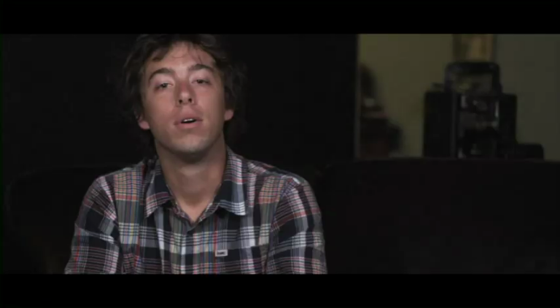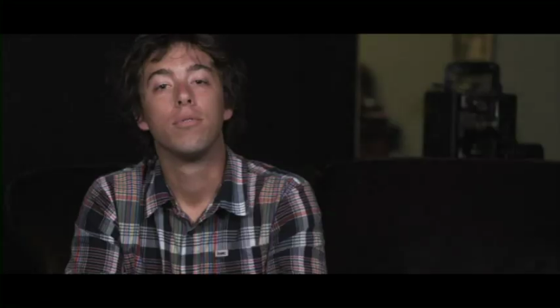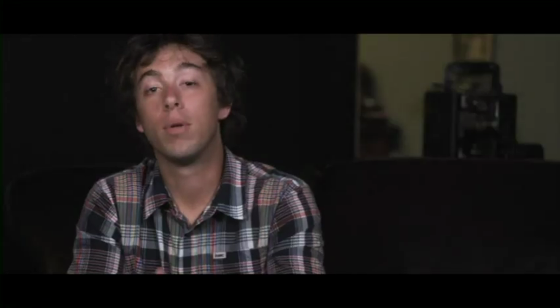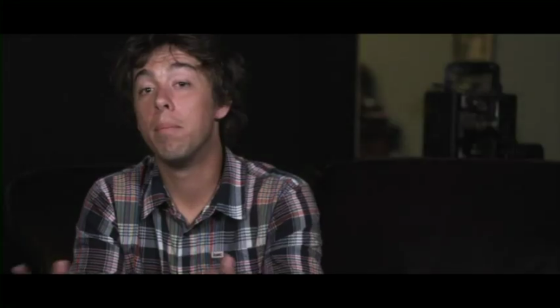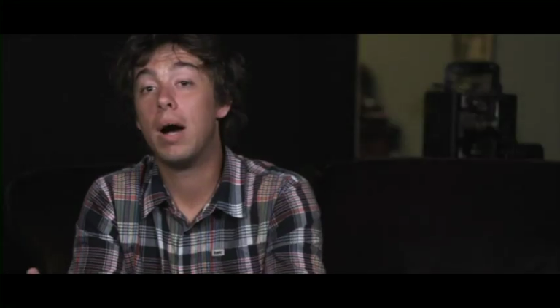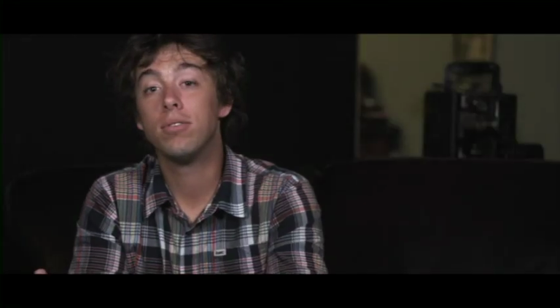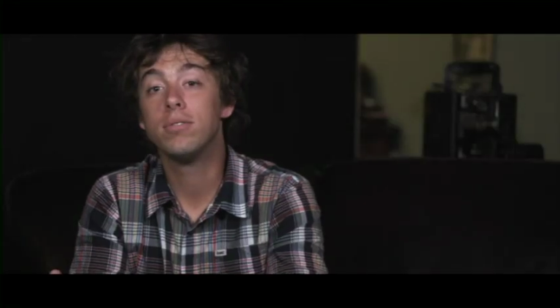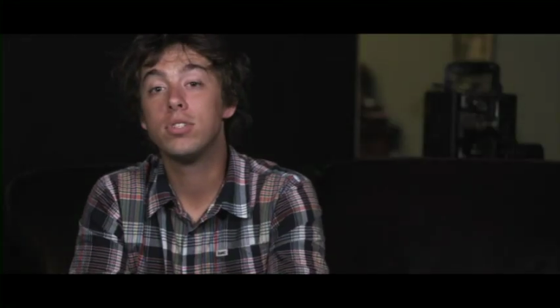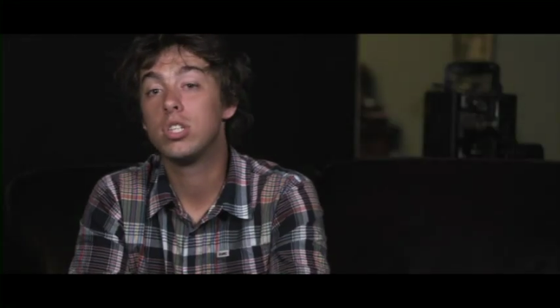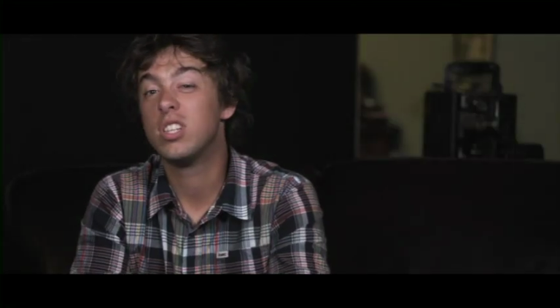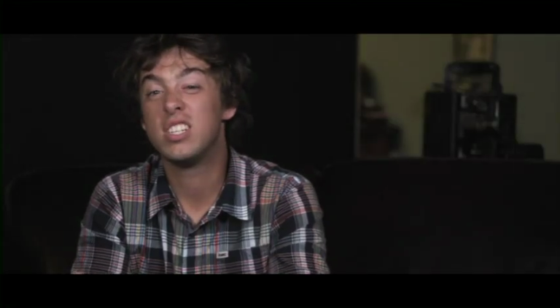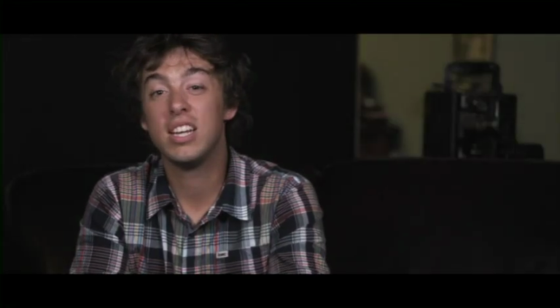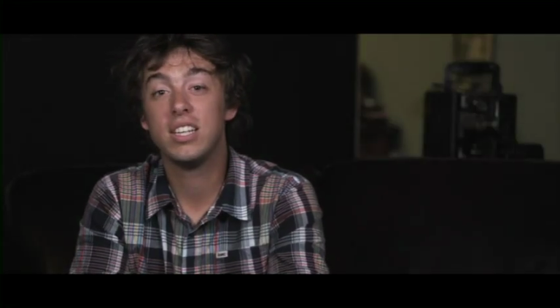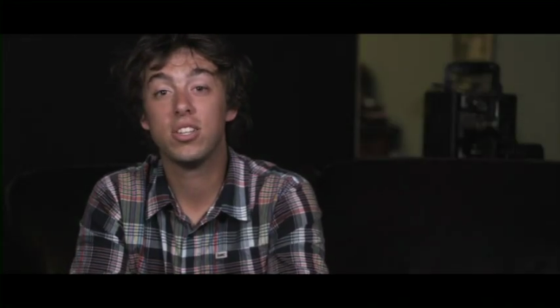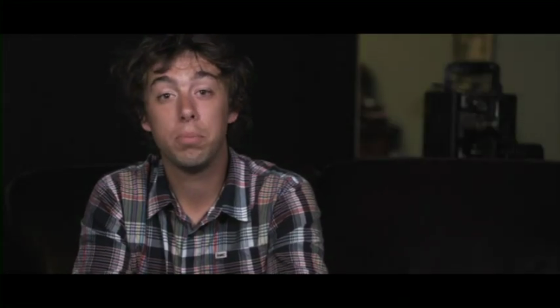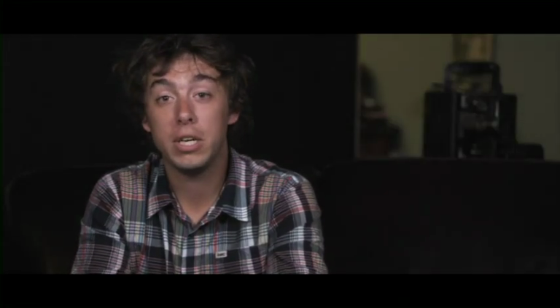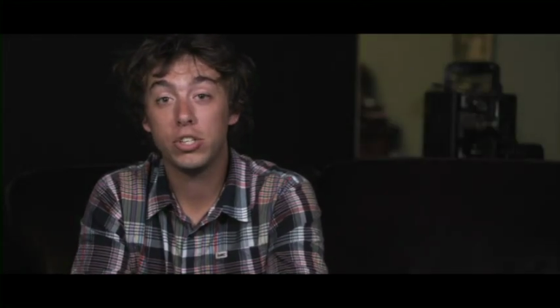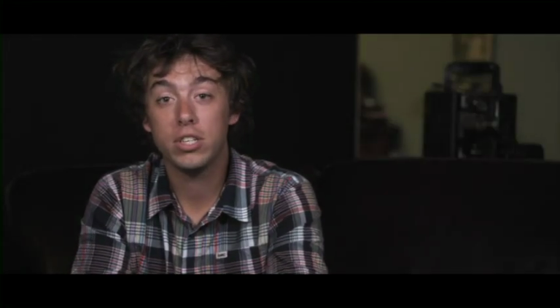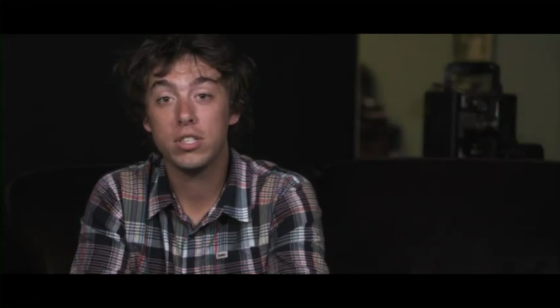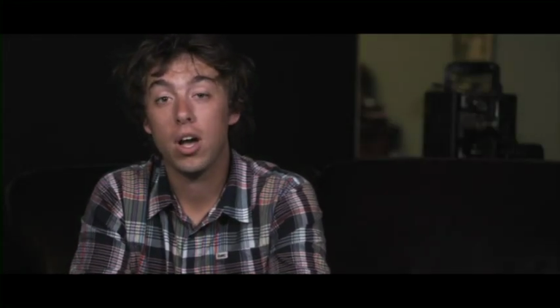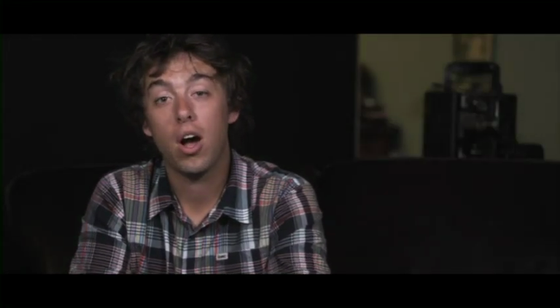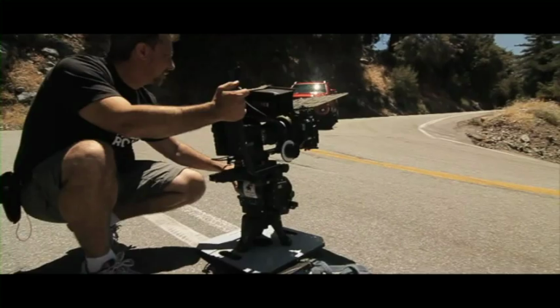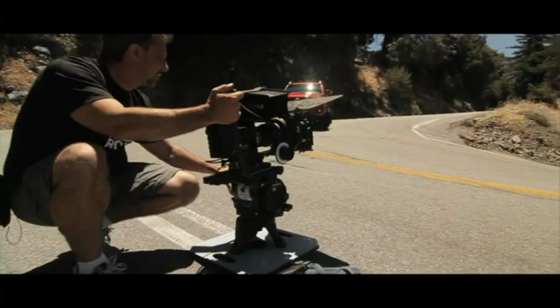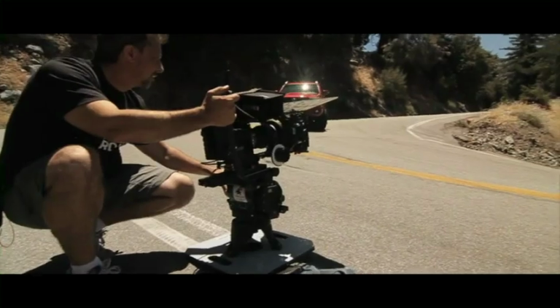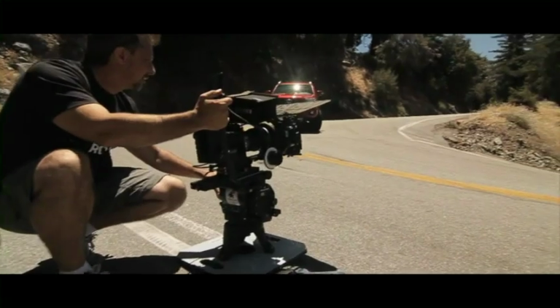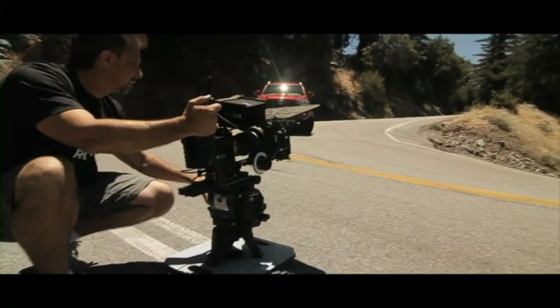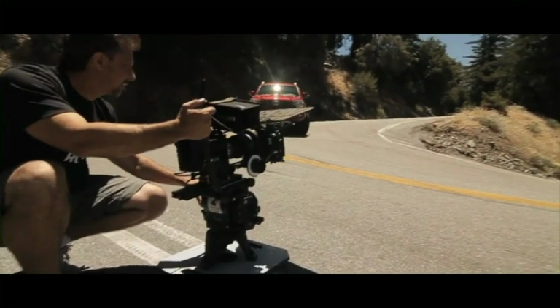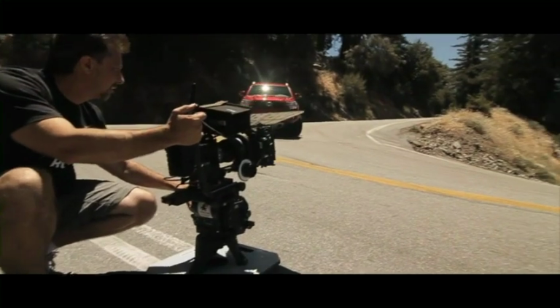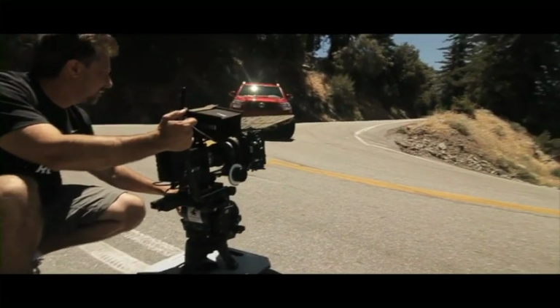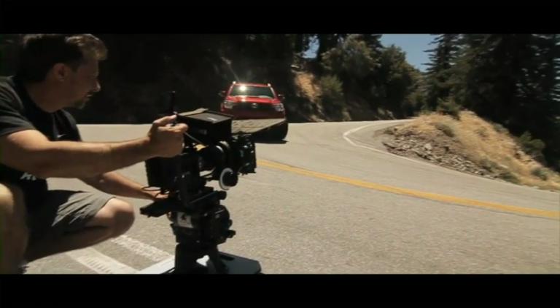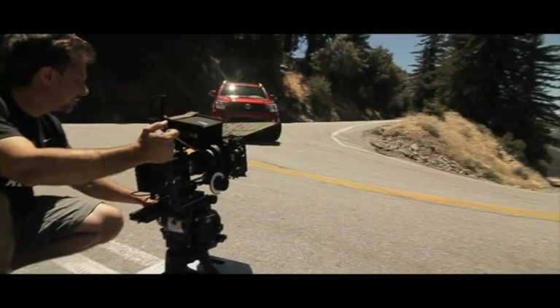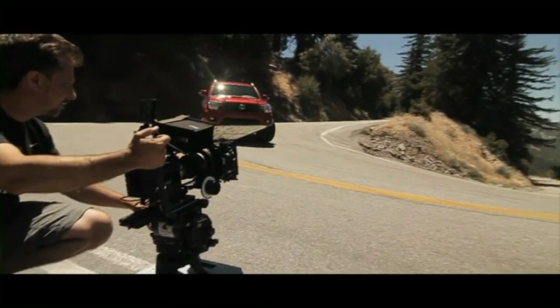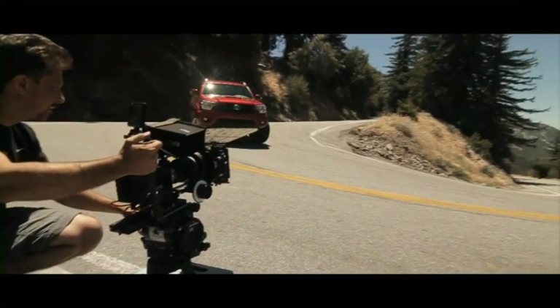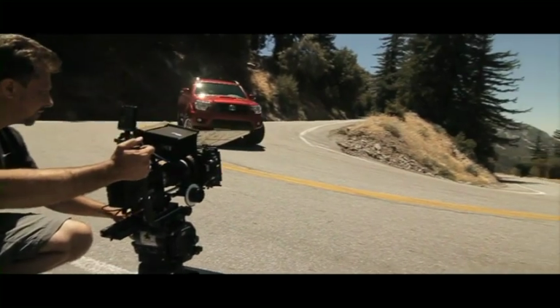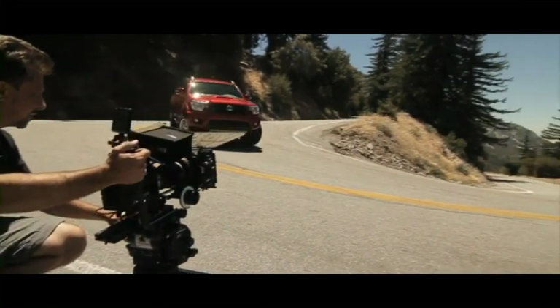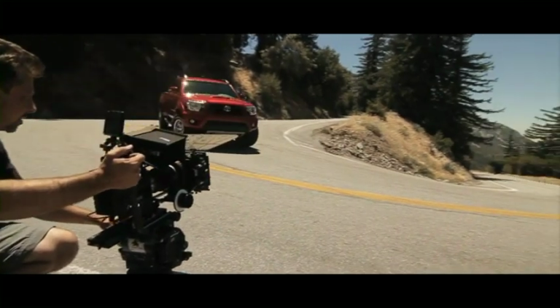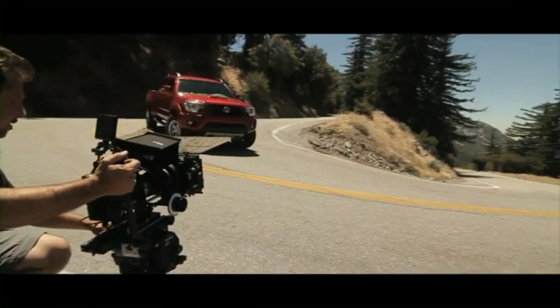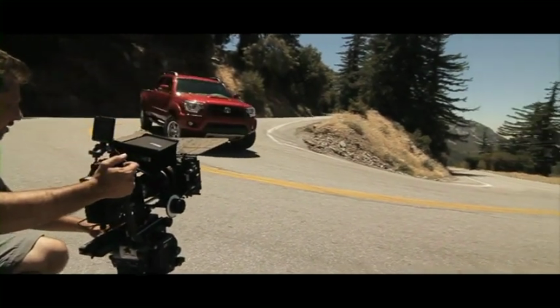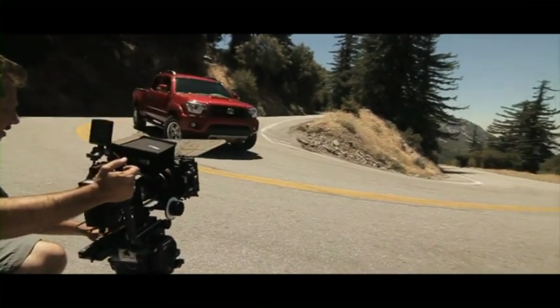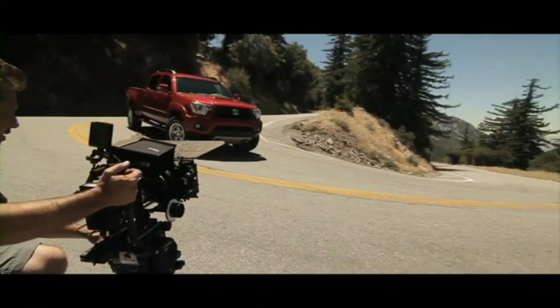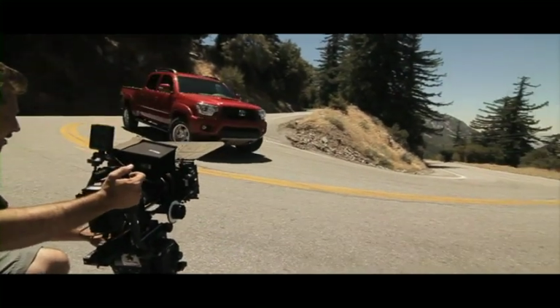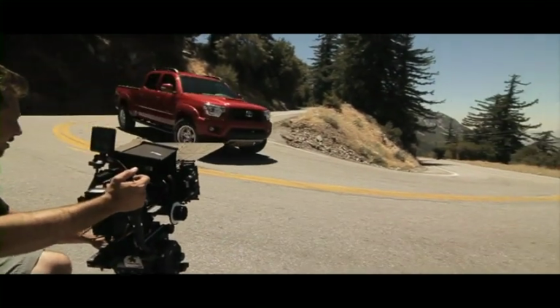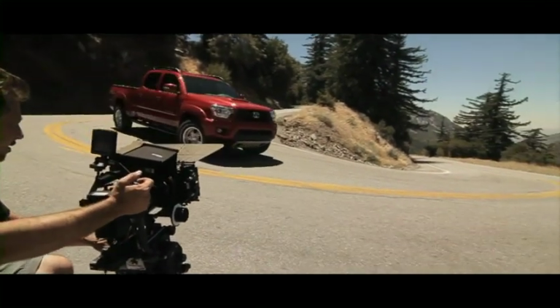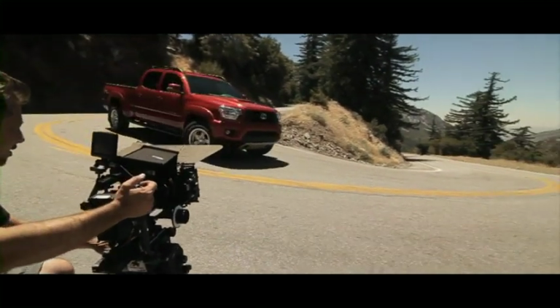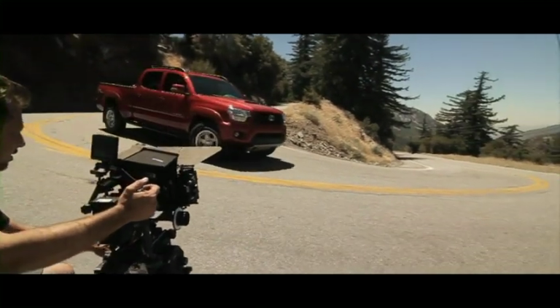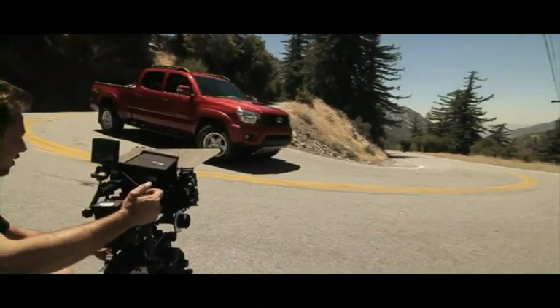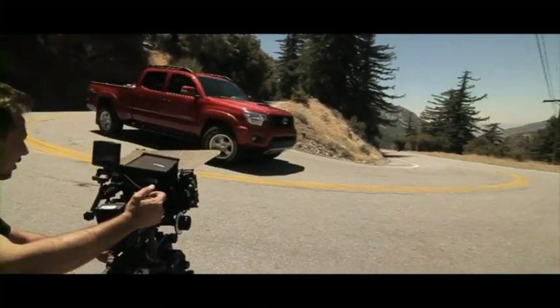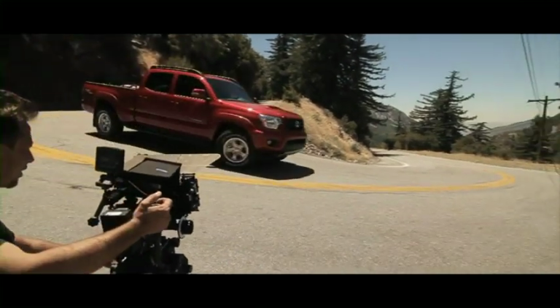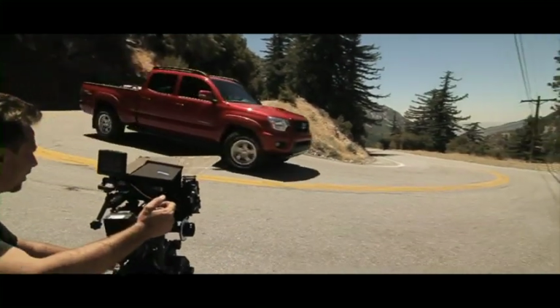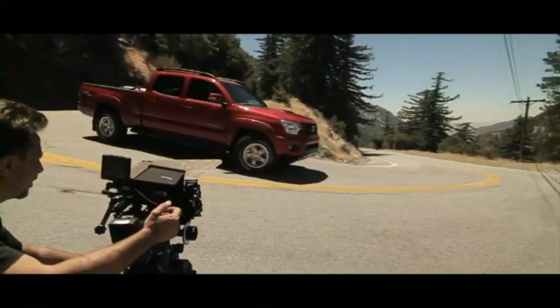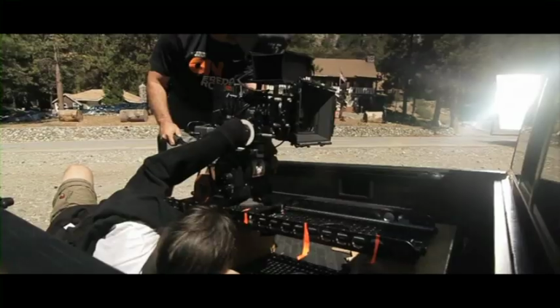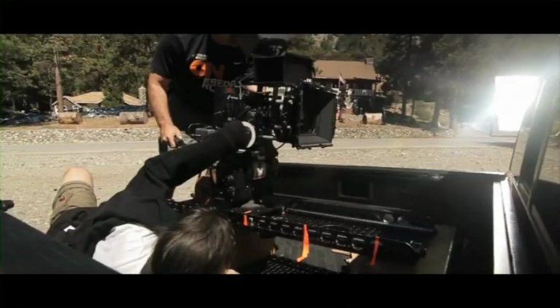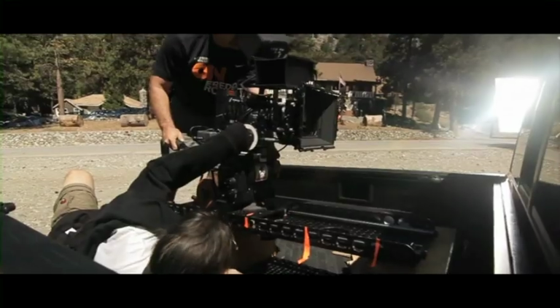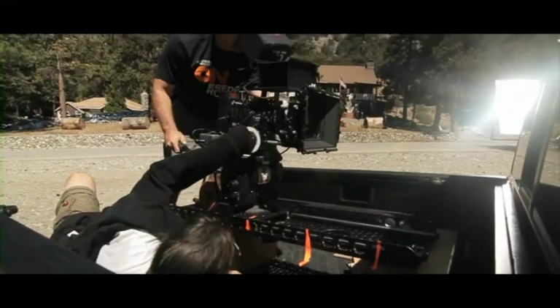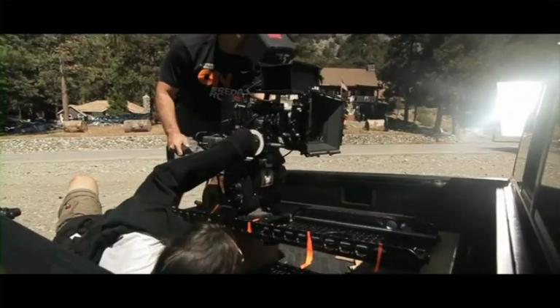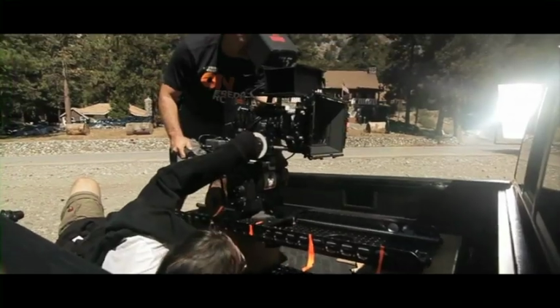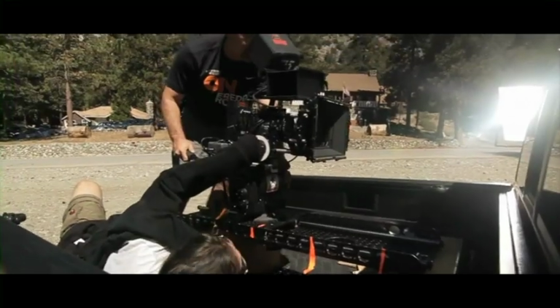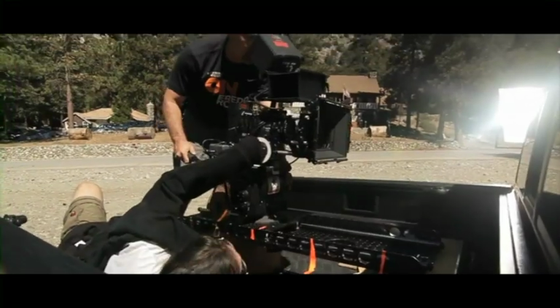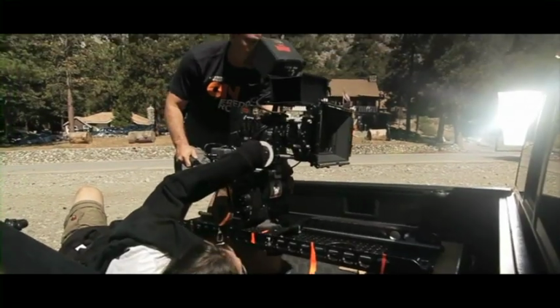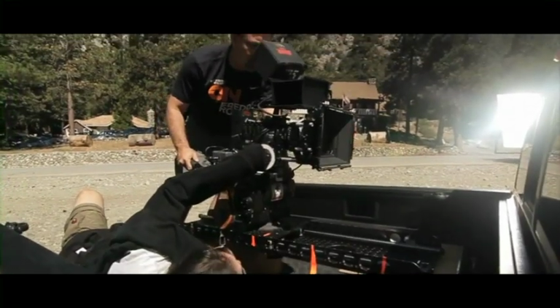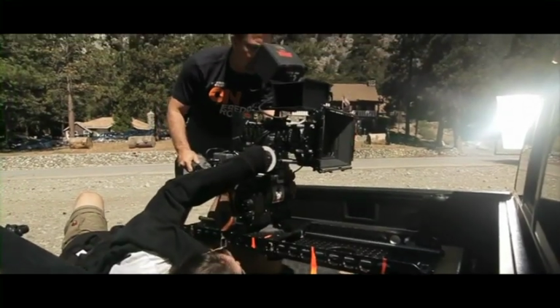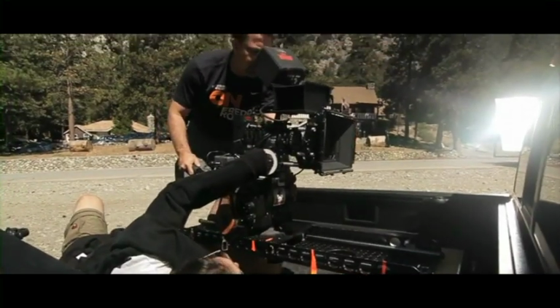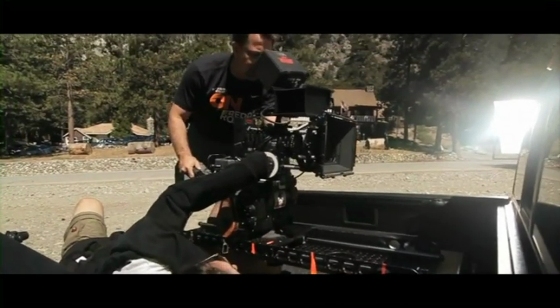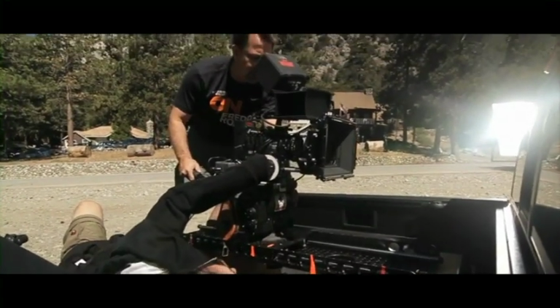From the mountains, to the city, to the beaches, our recent Toyota commercial put these lenses through the paces, and I never had to worry about the durability.